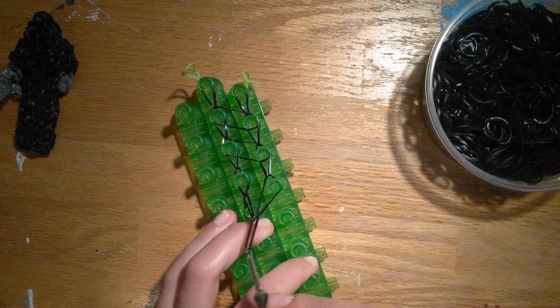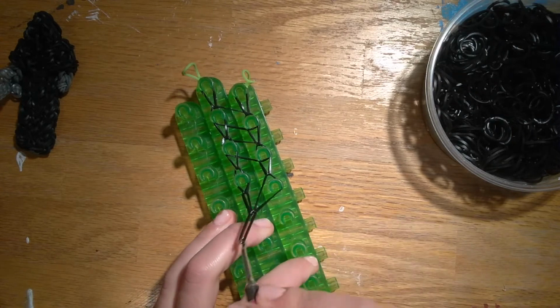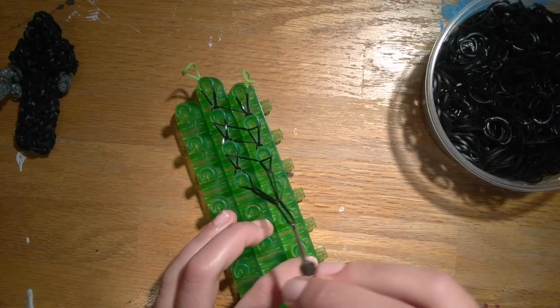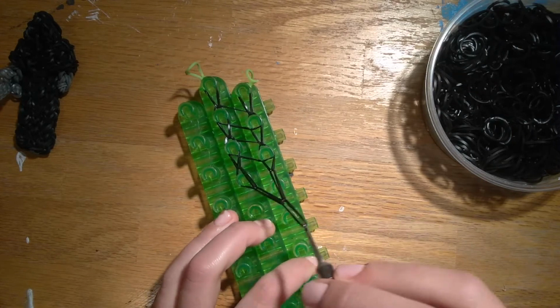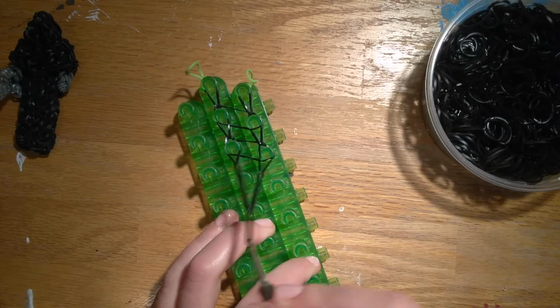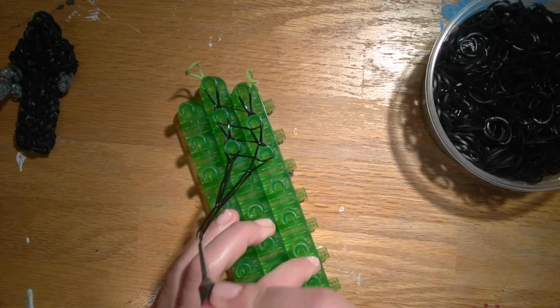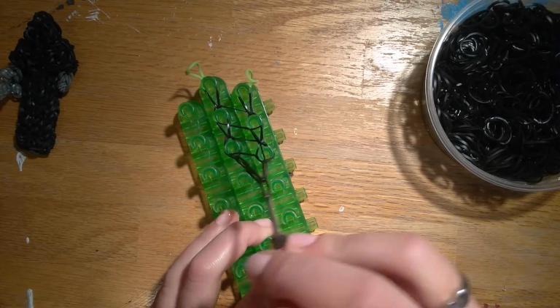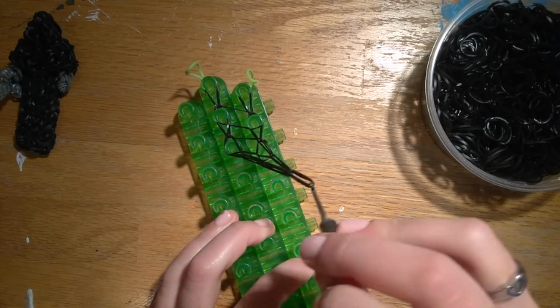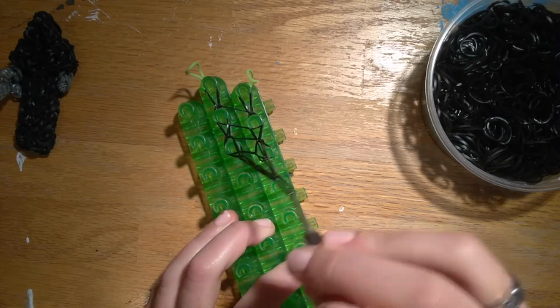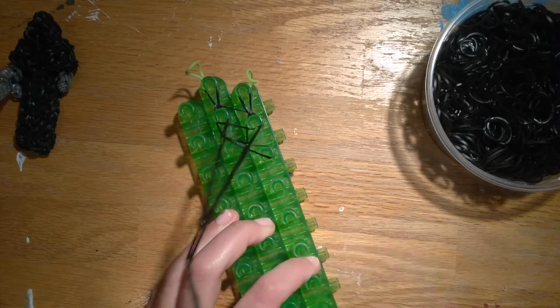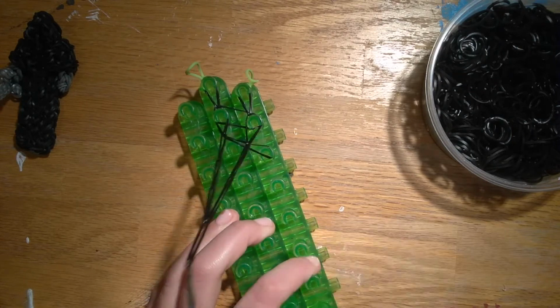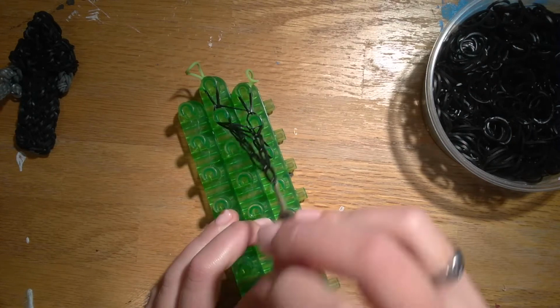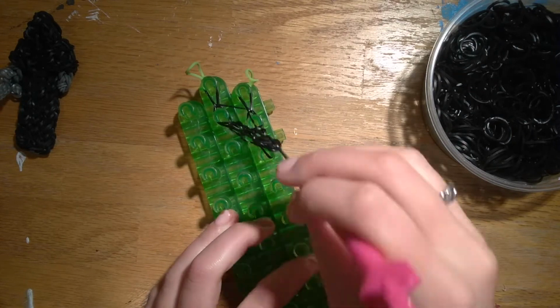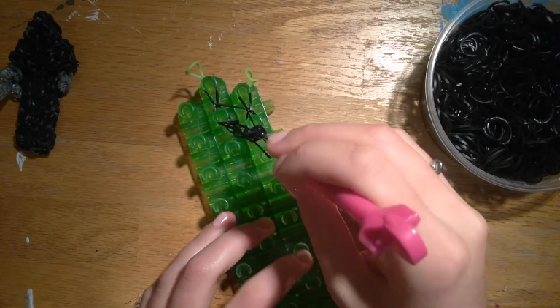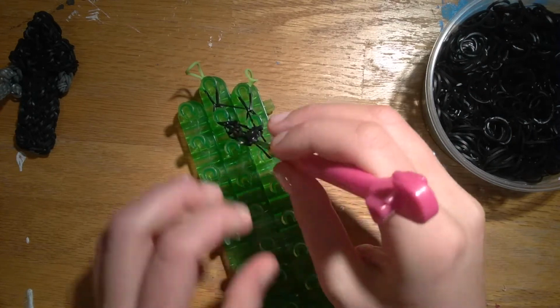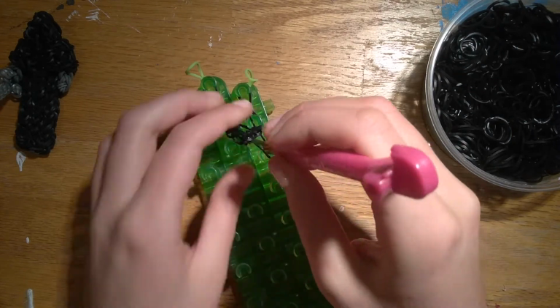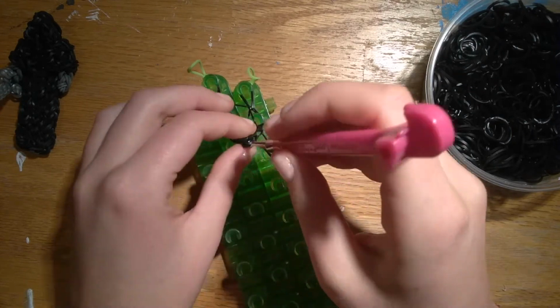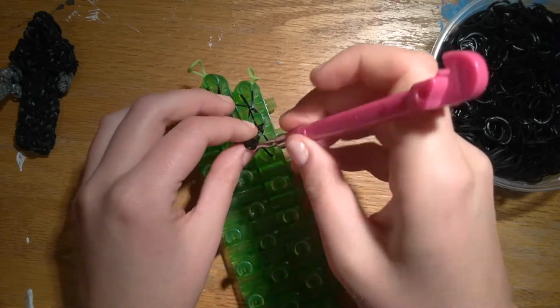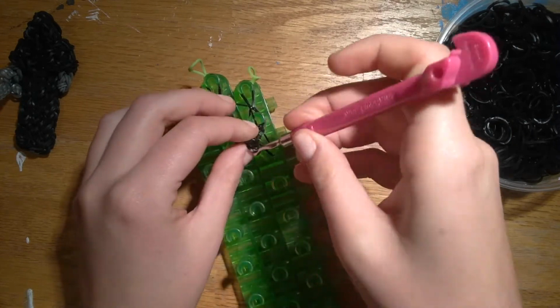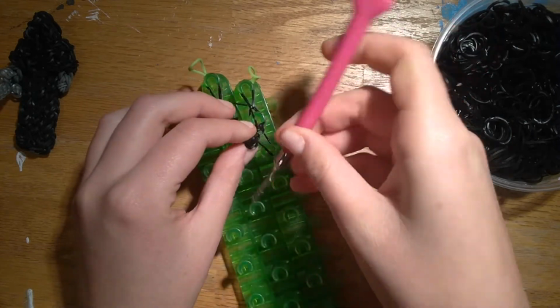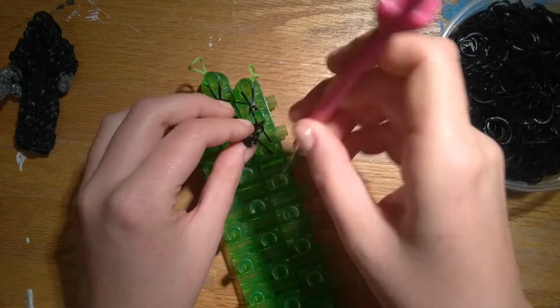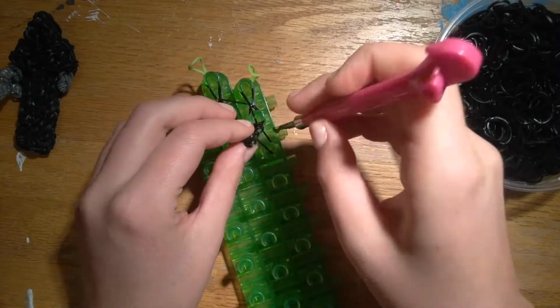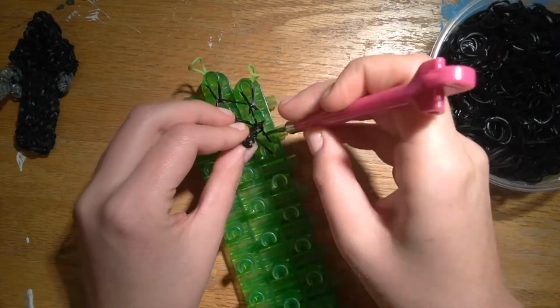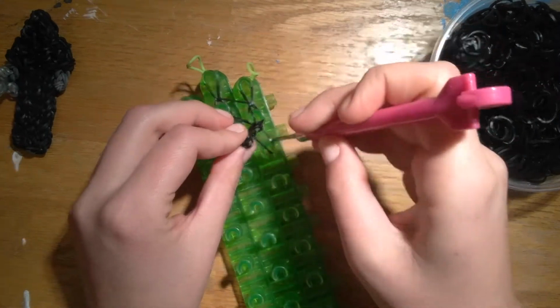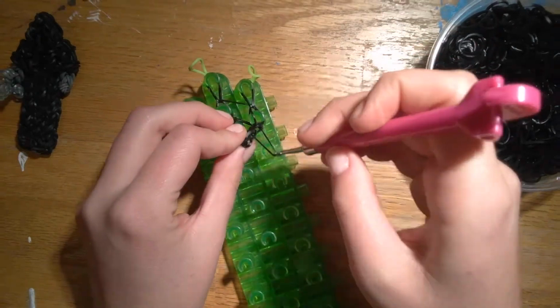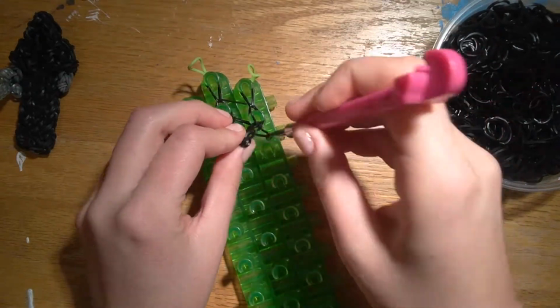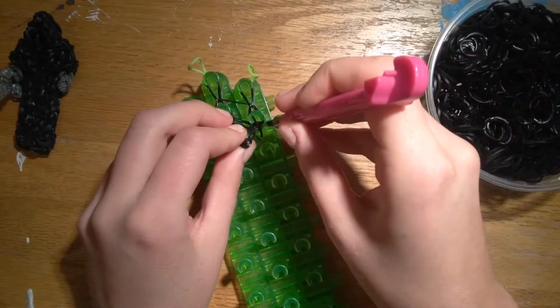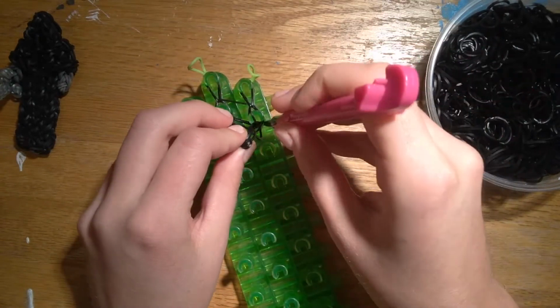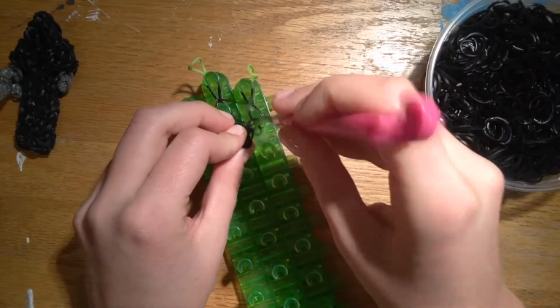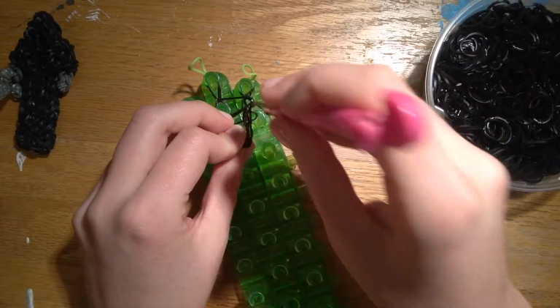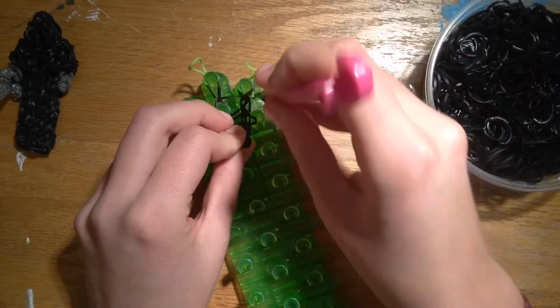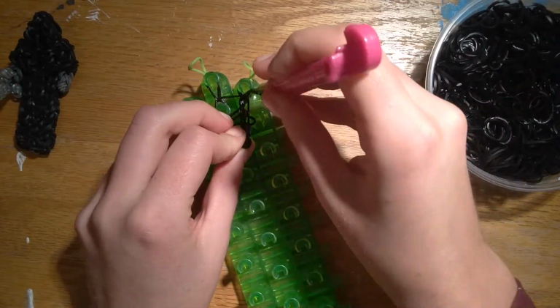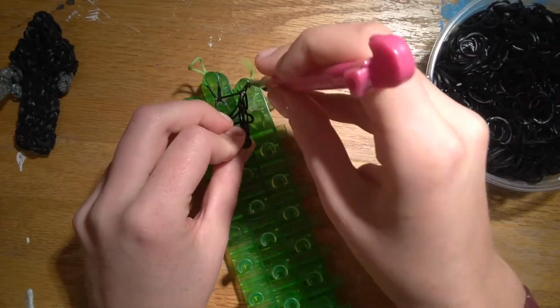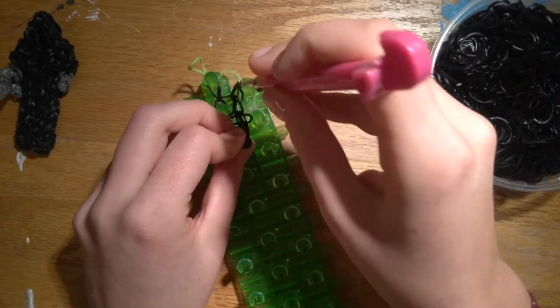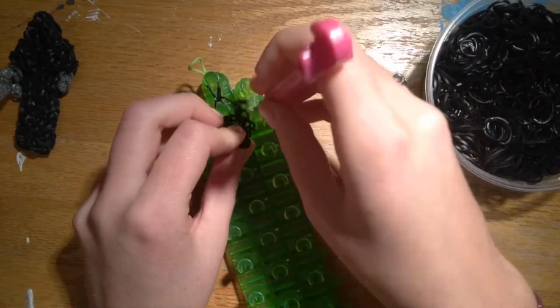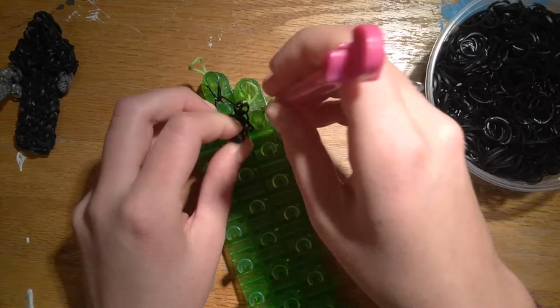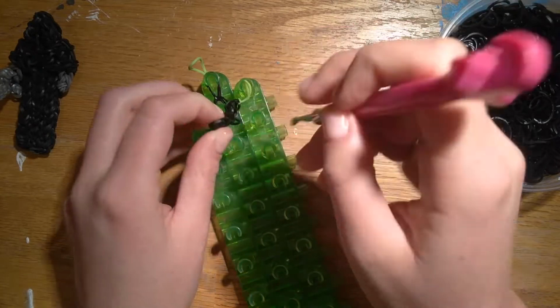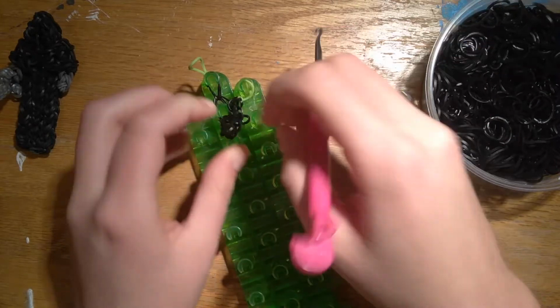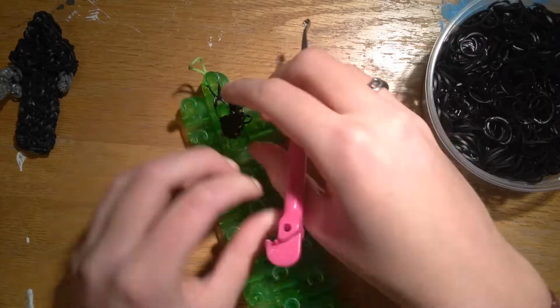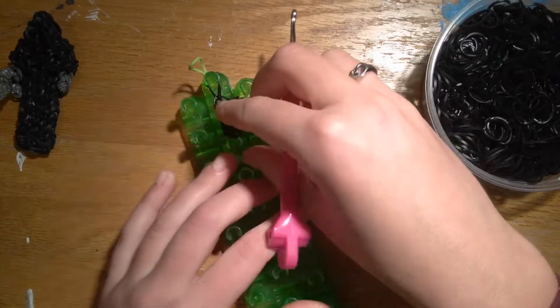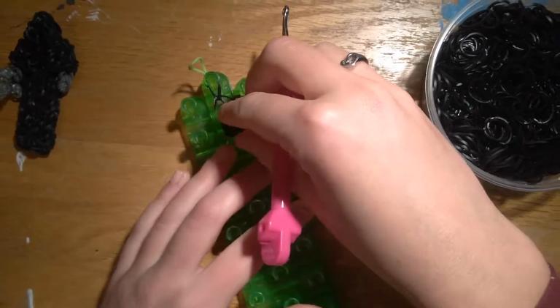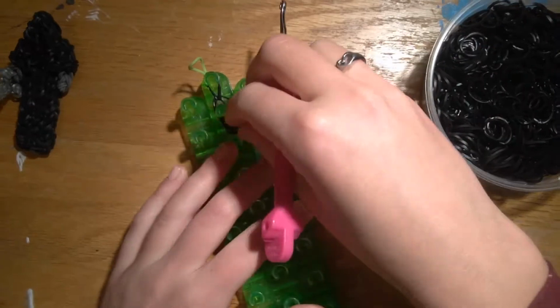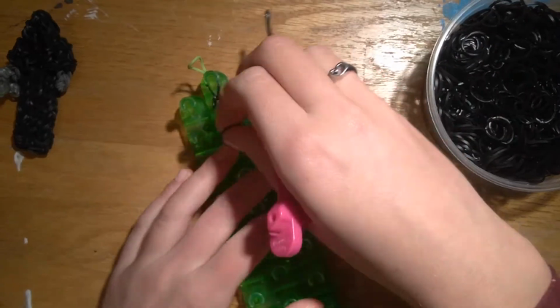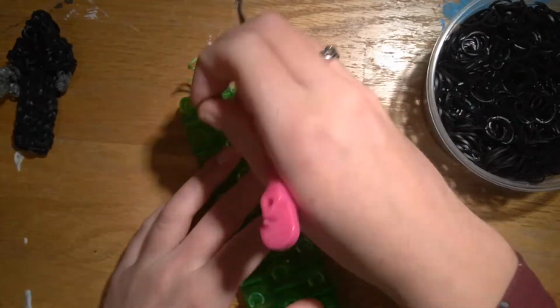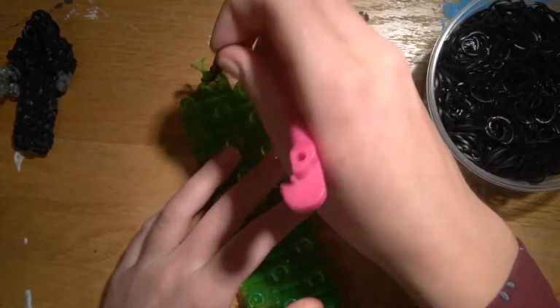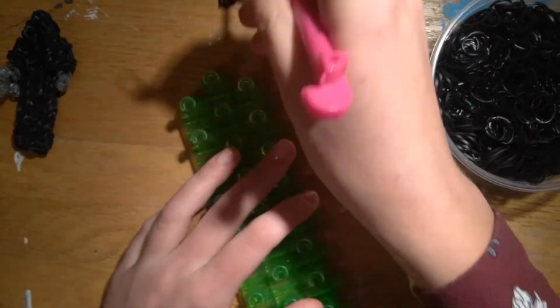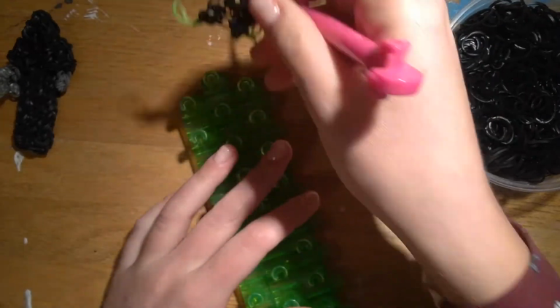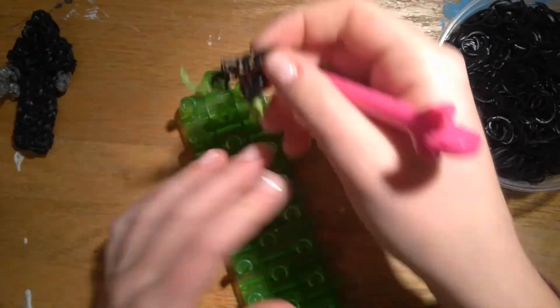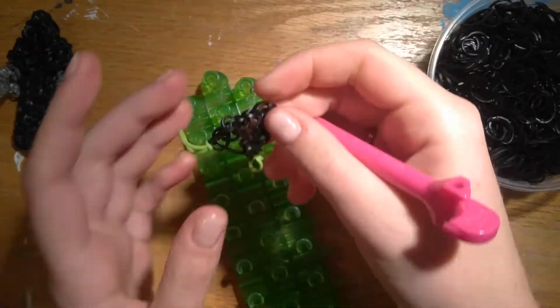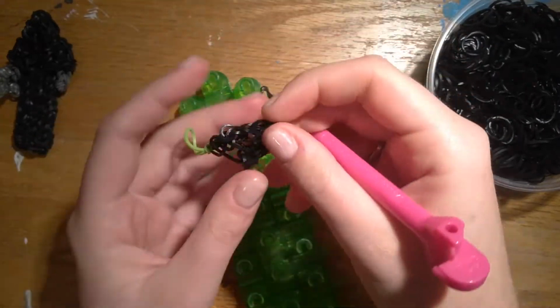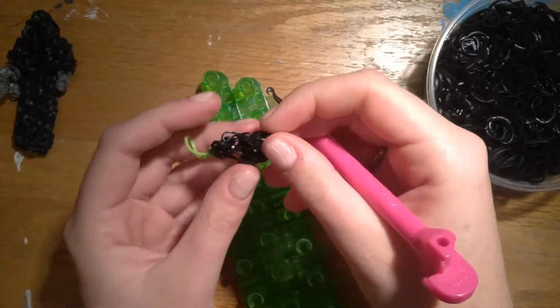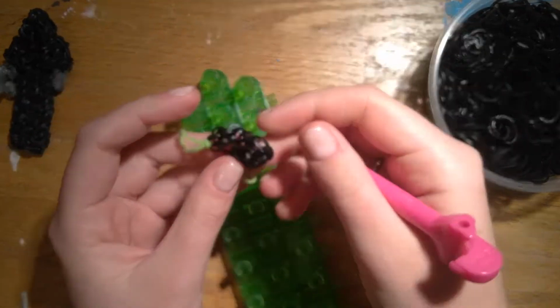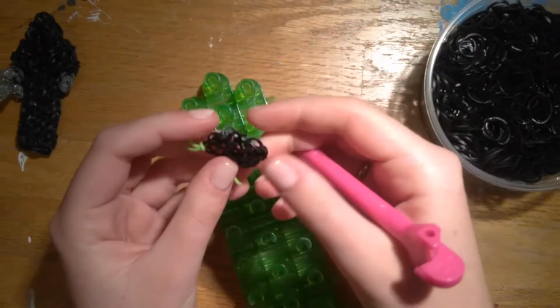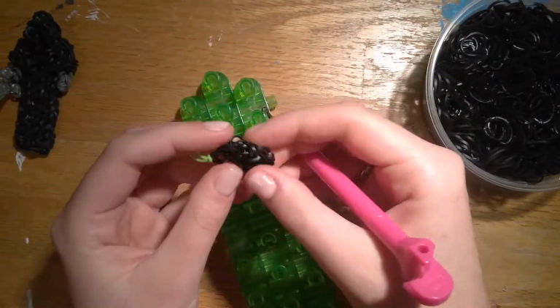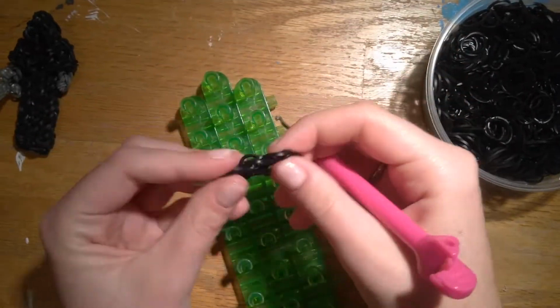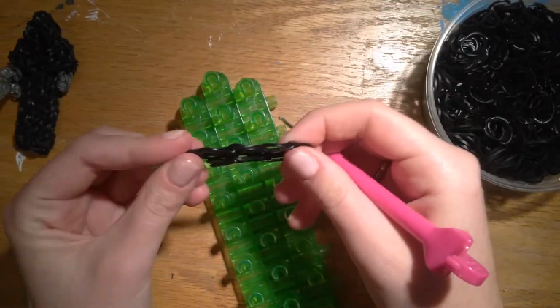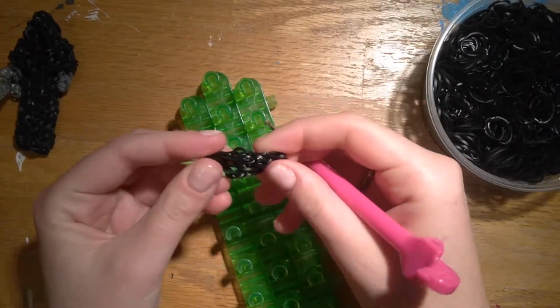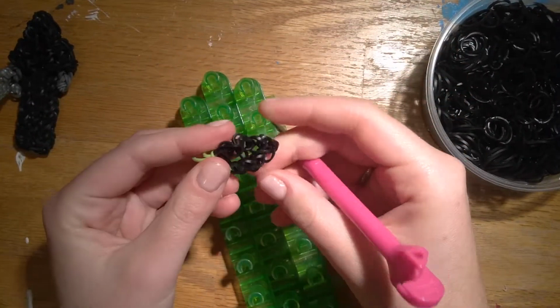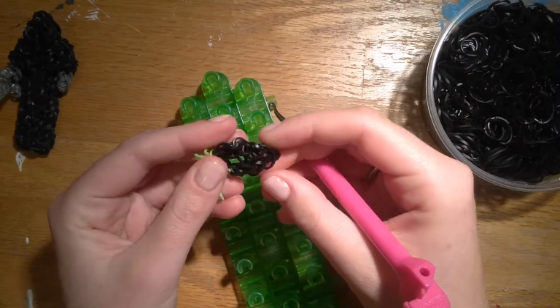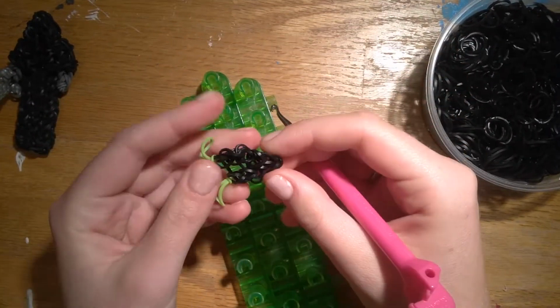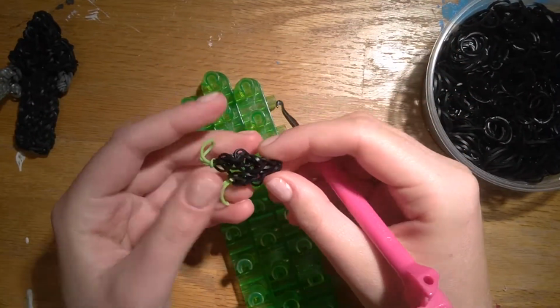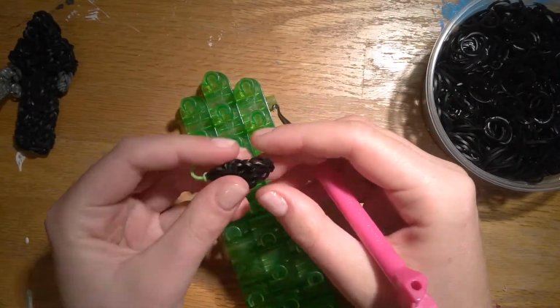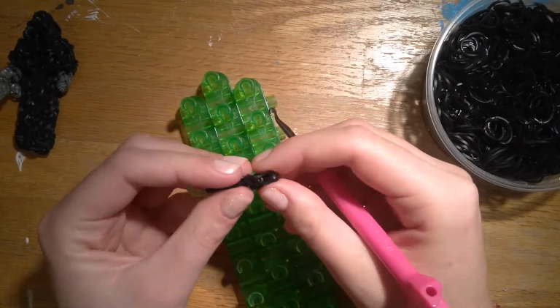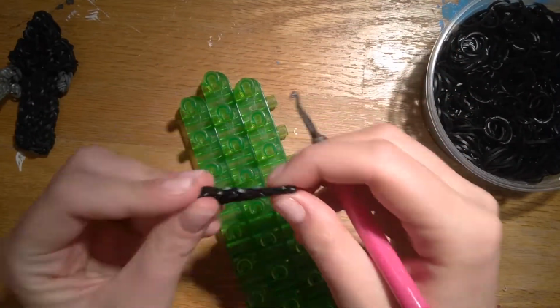And then tie this one as well. So you can pull this off — I did this yesterday and I launched it across the room. That was fun.